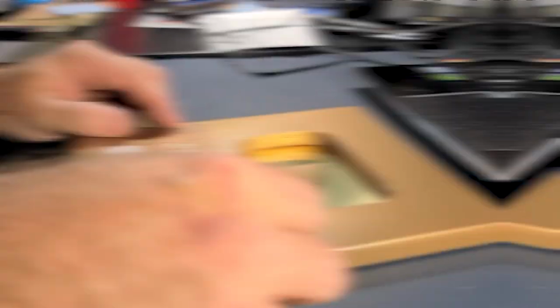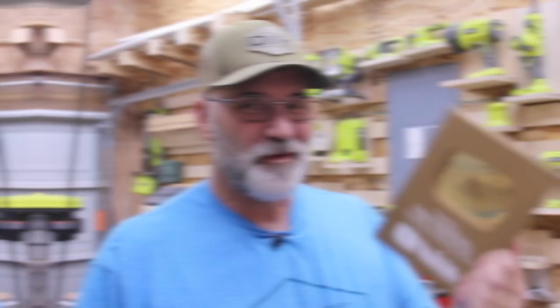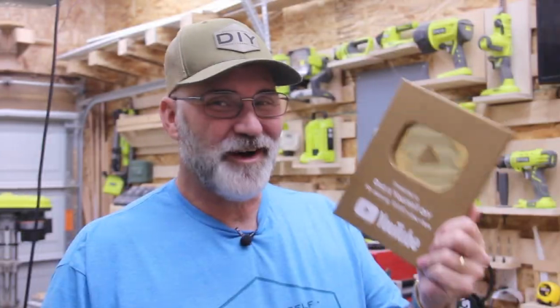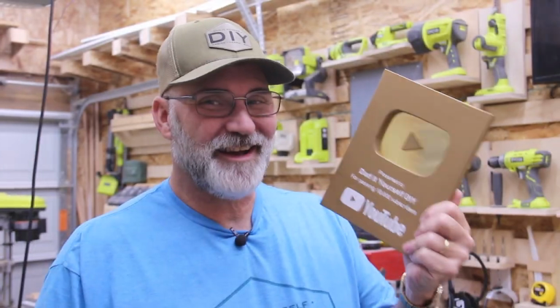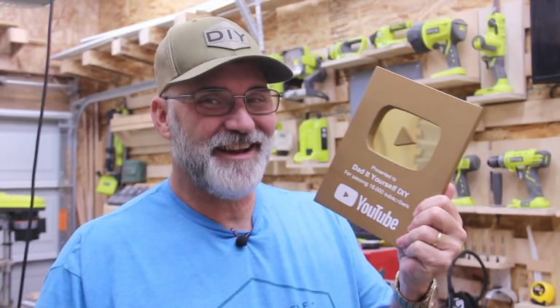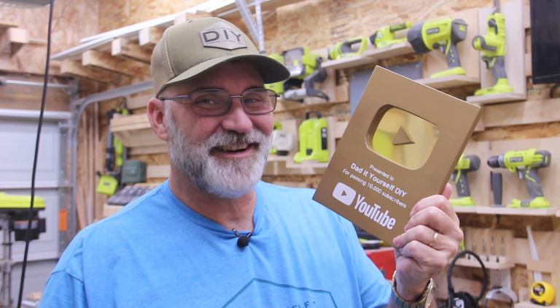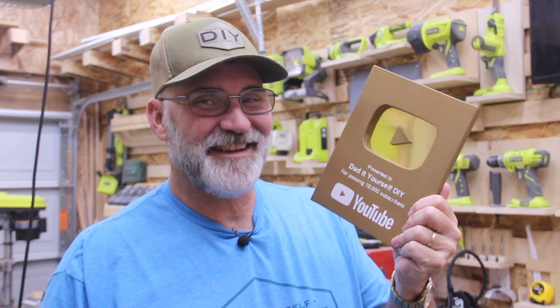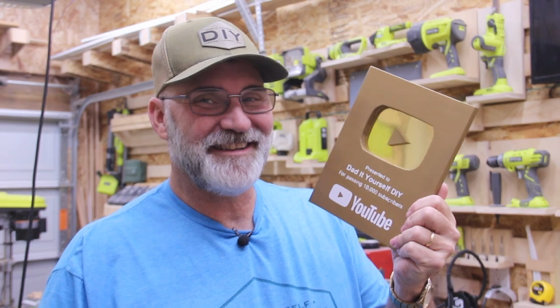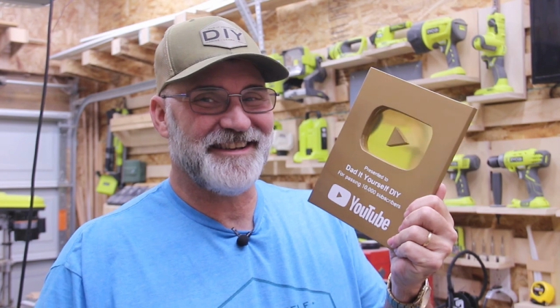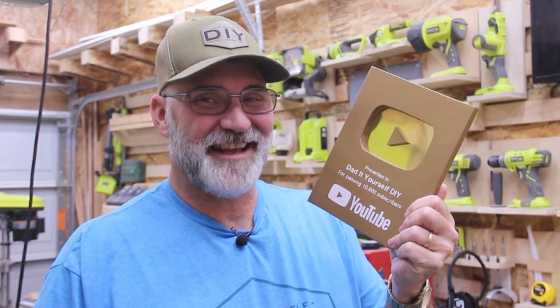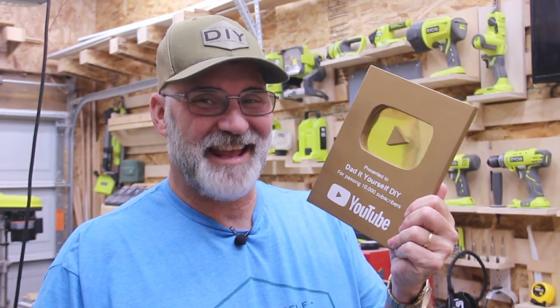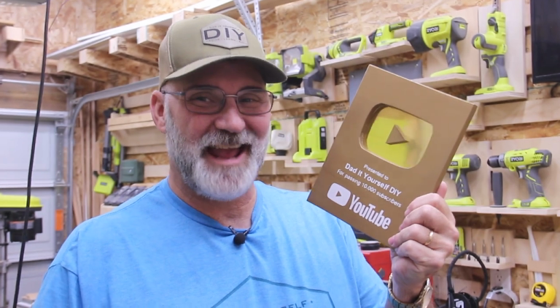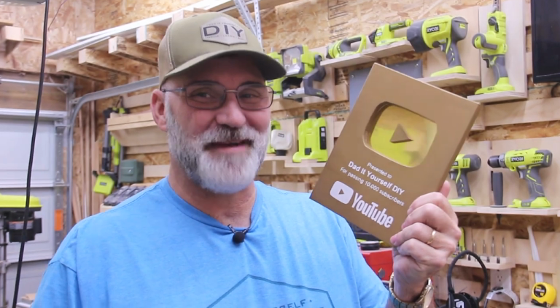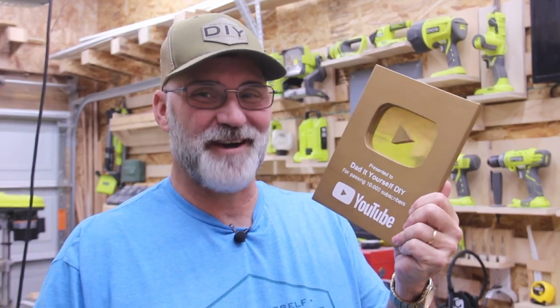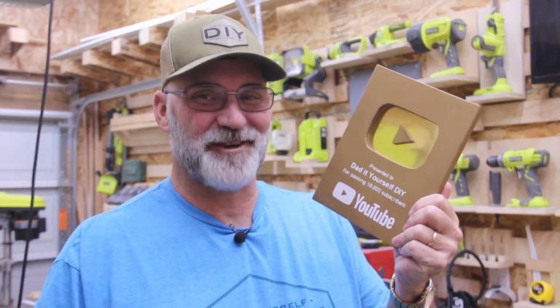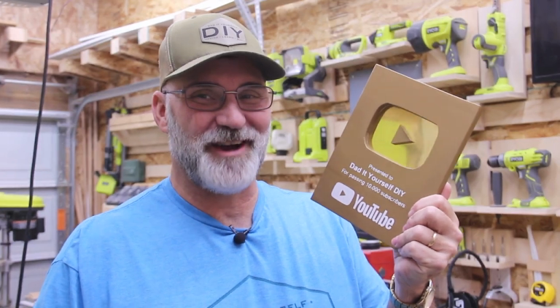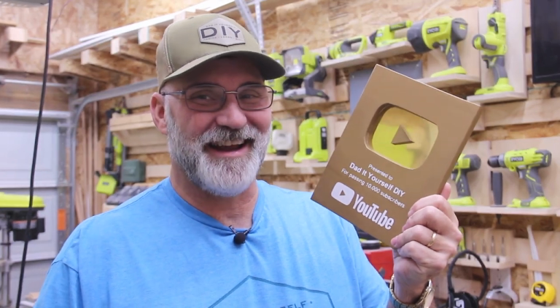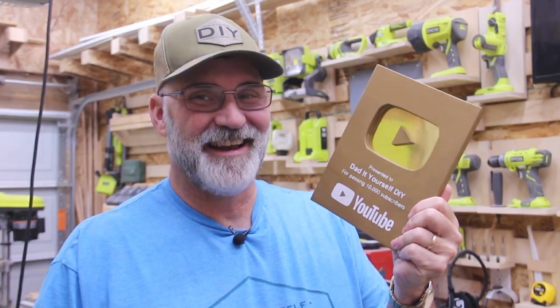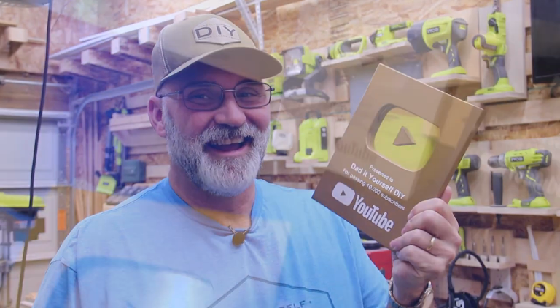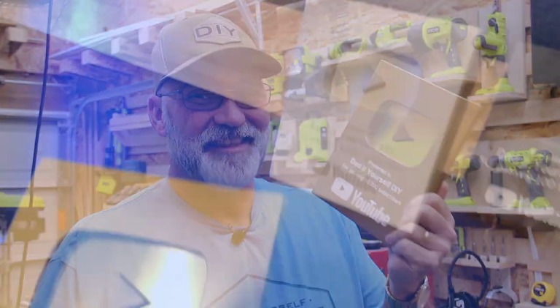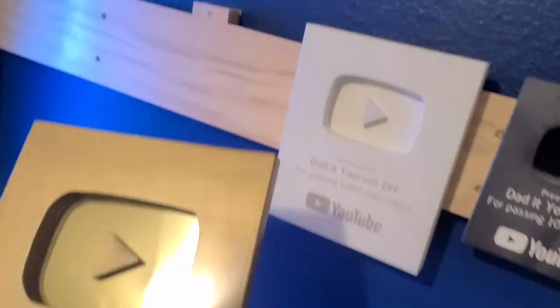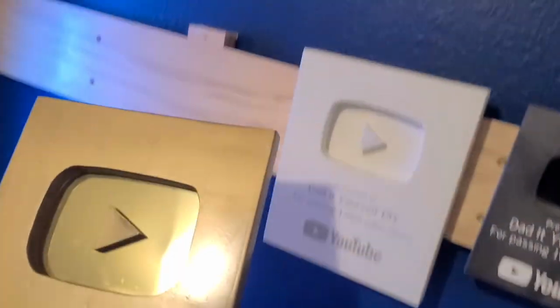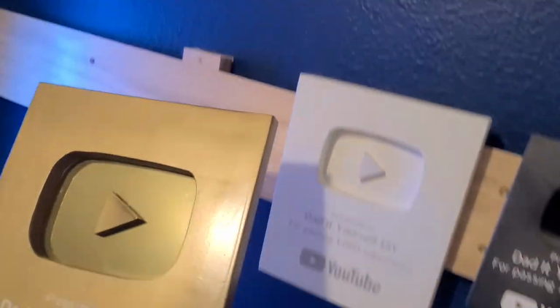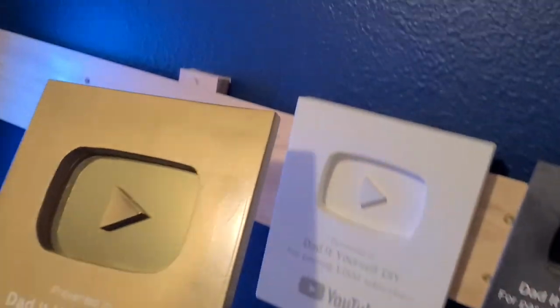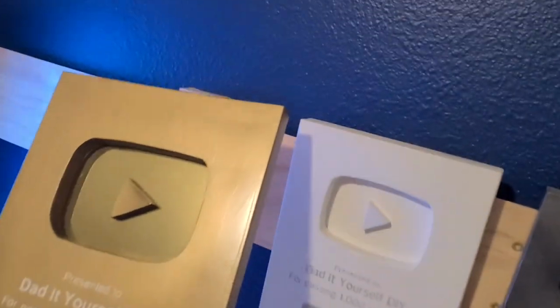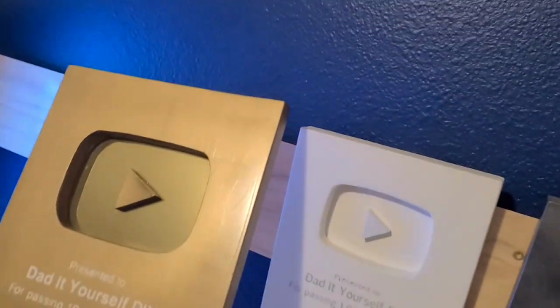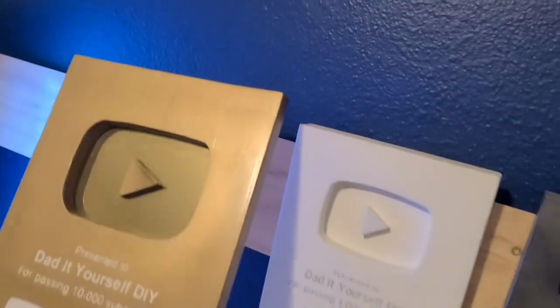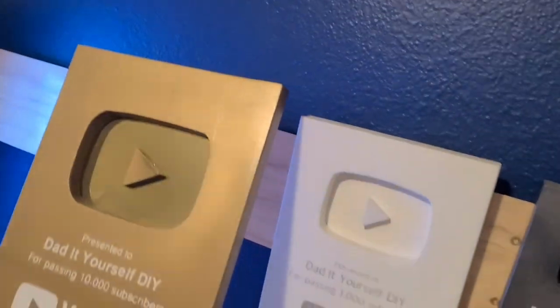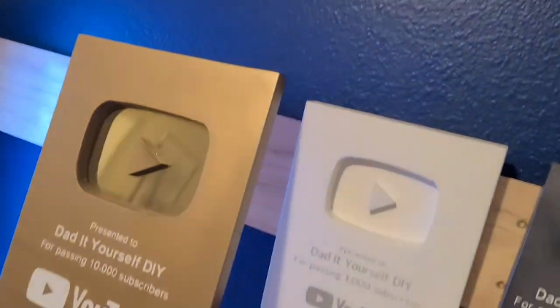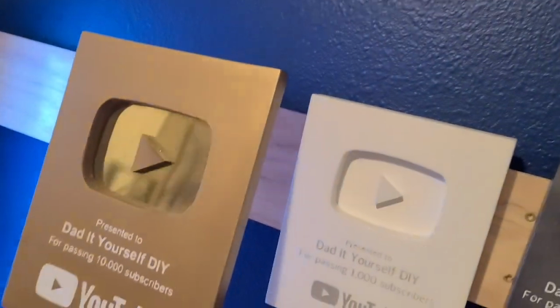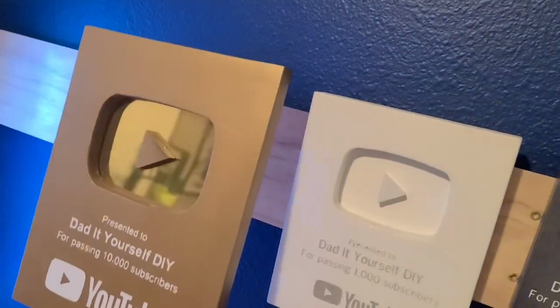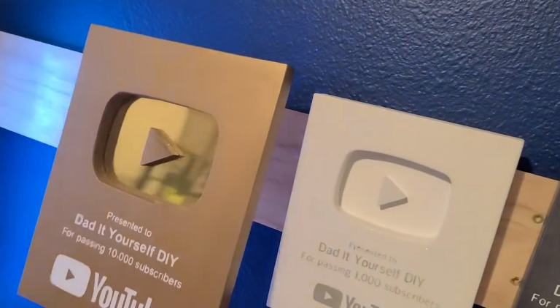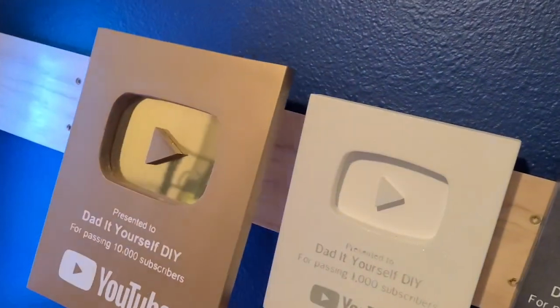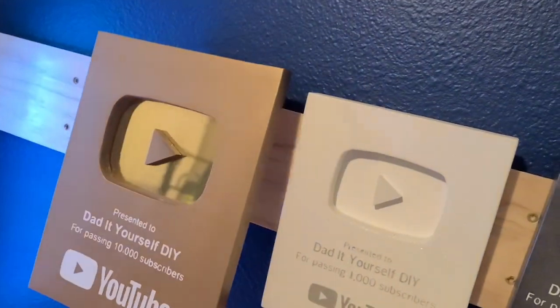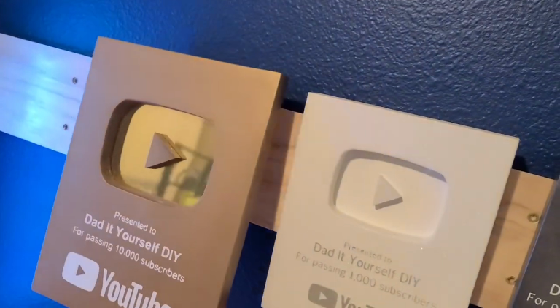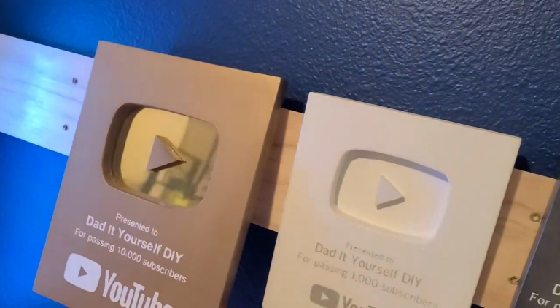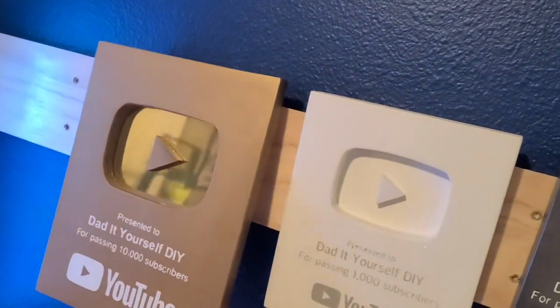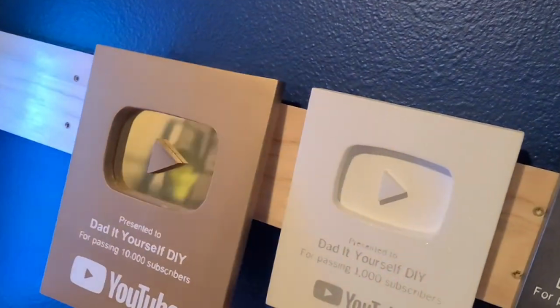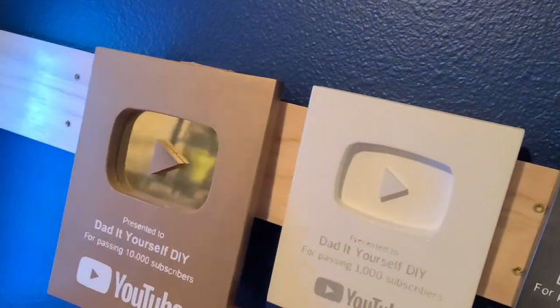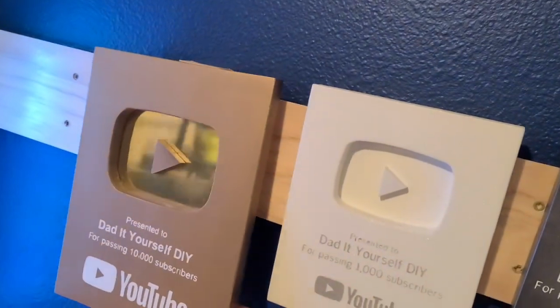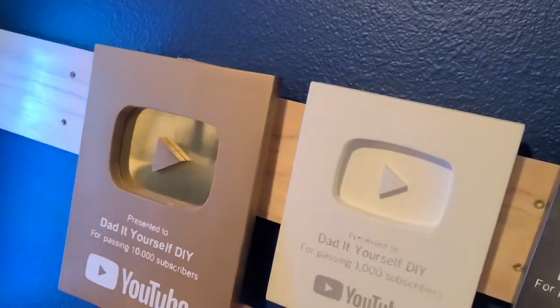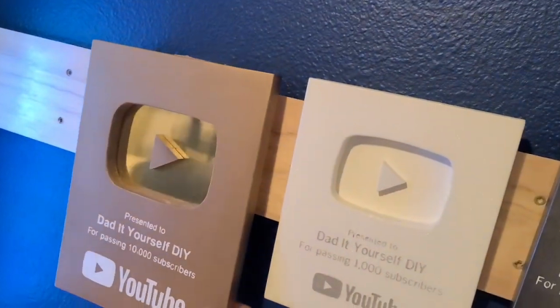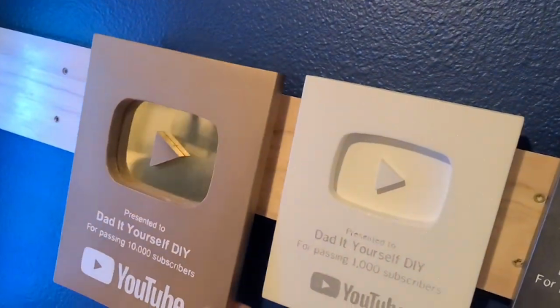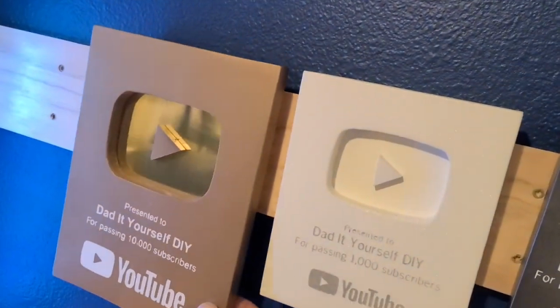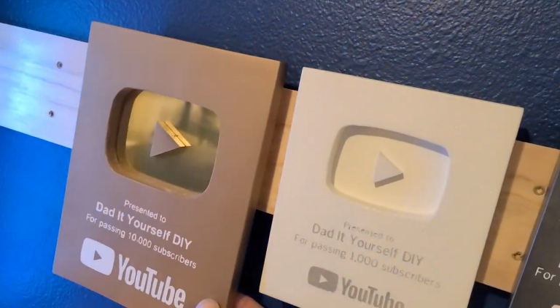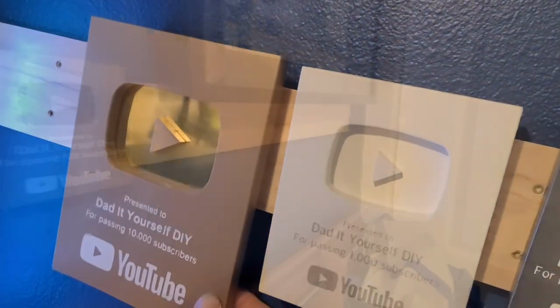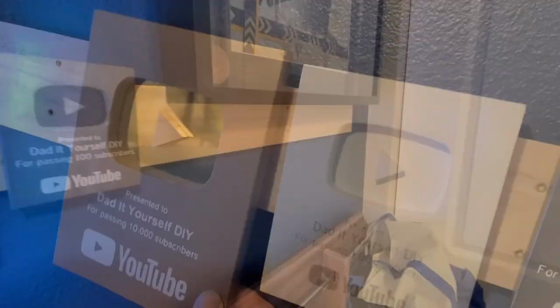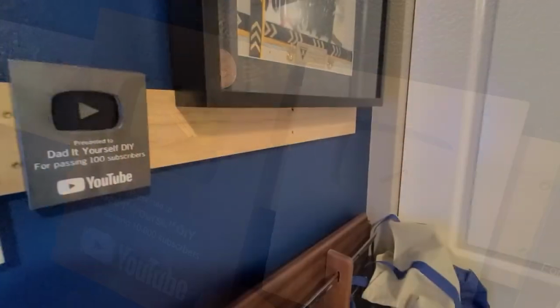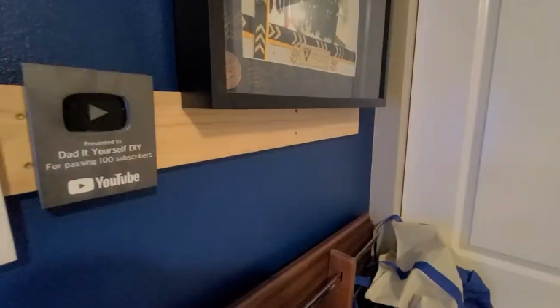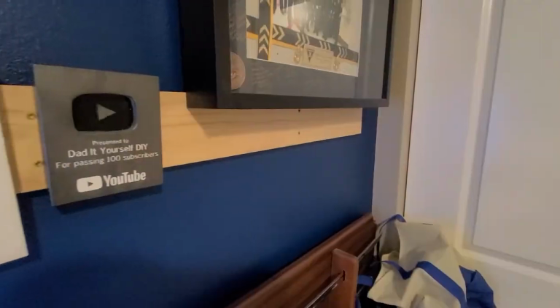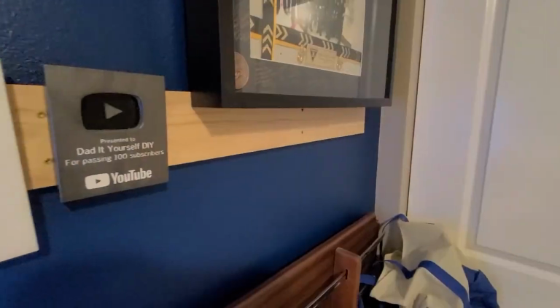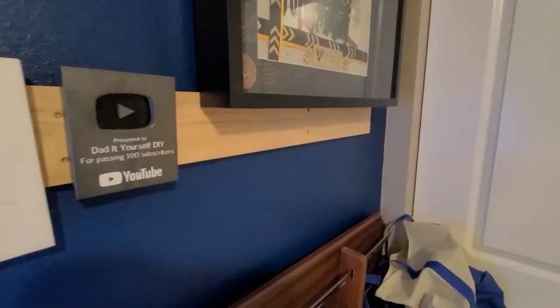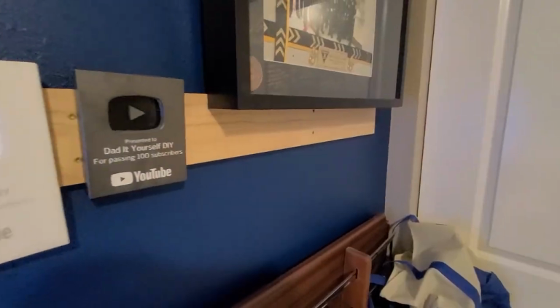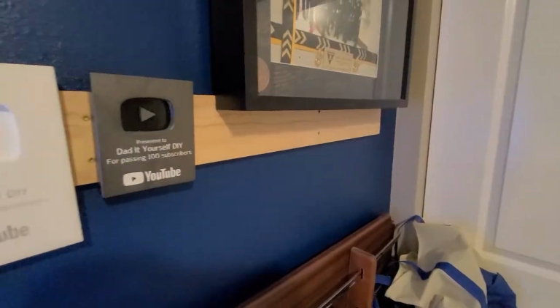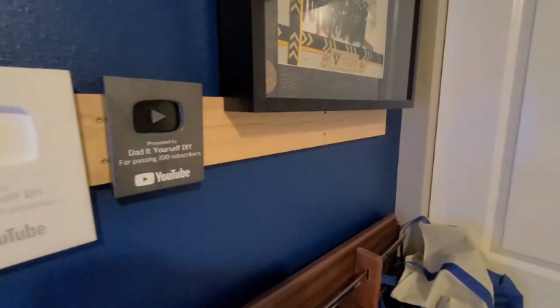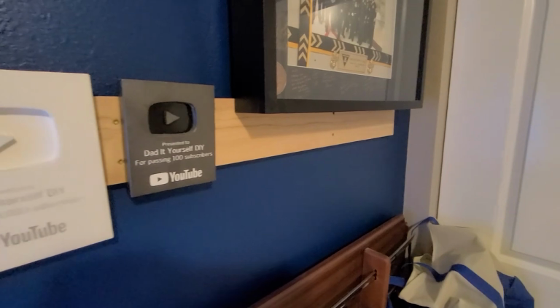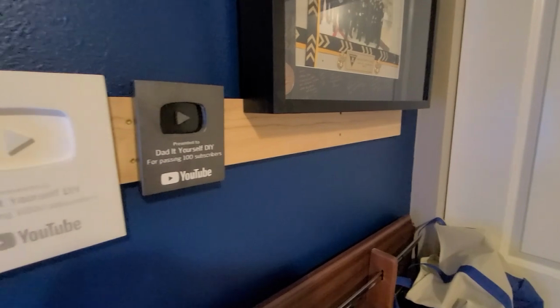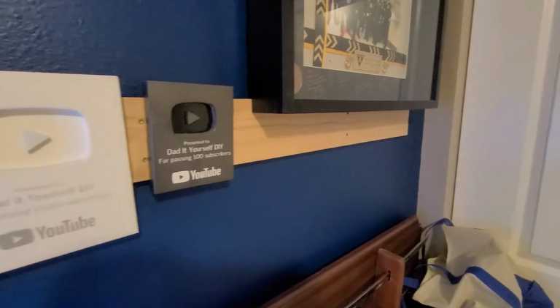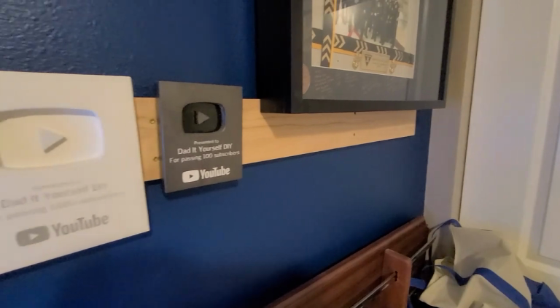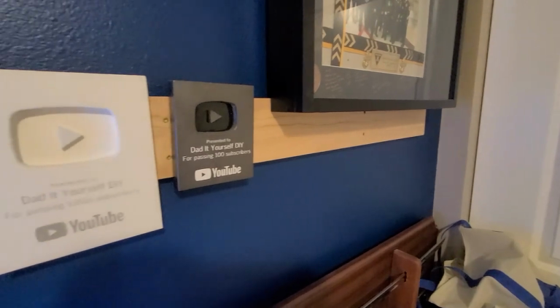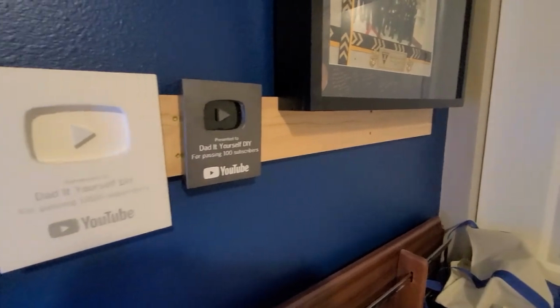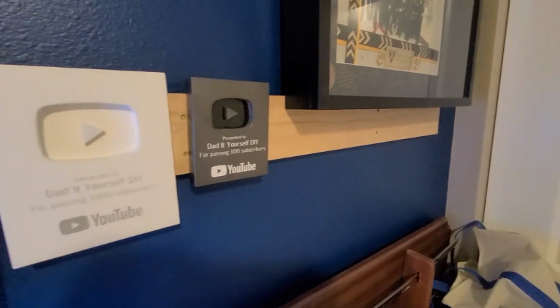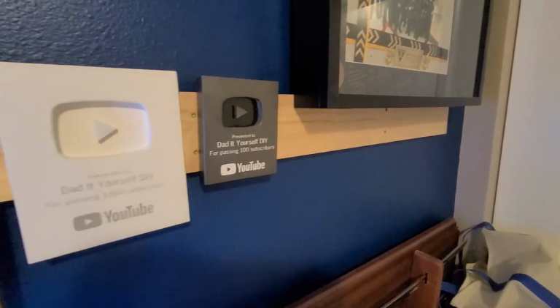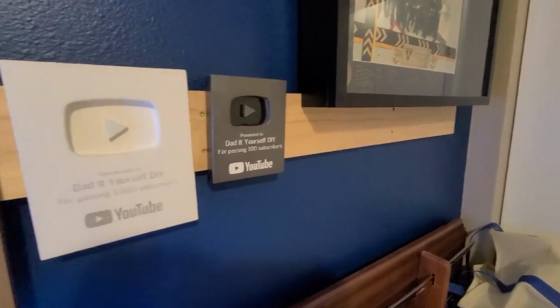Here it is and it came out great. This is going to look awesome hanging on the wall in my office next to my graphite and opal awards.